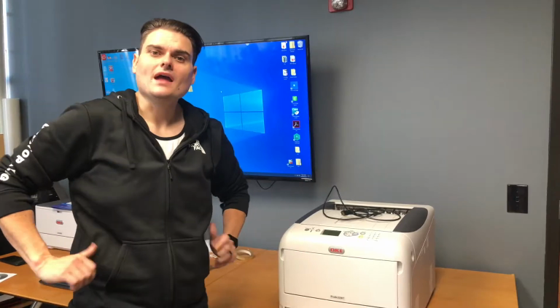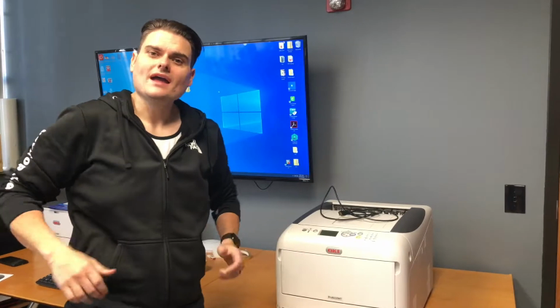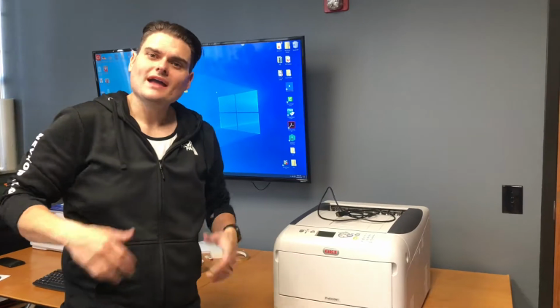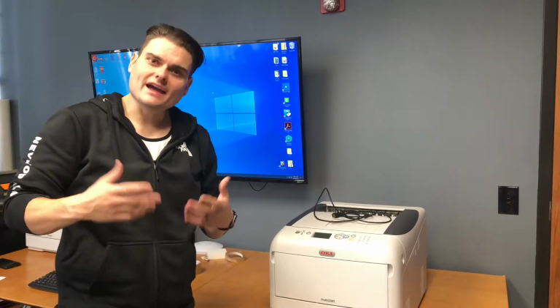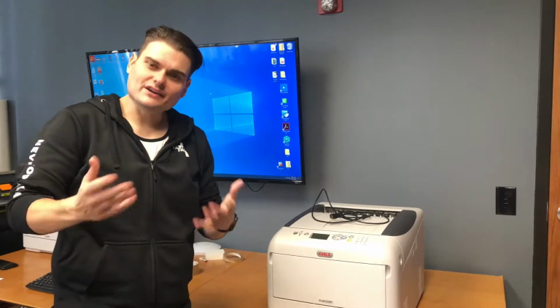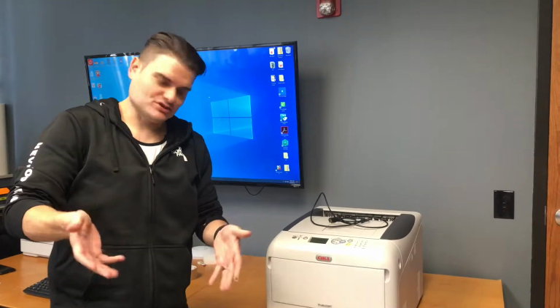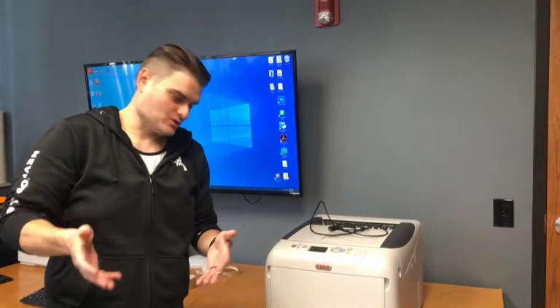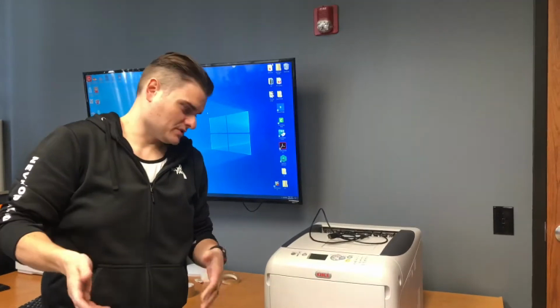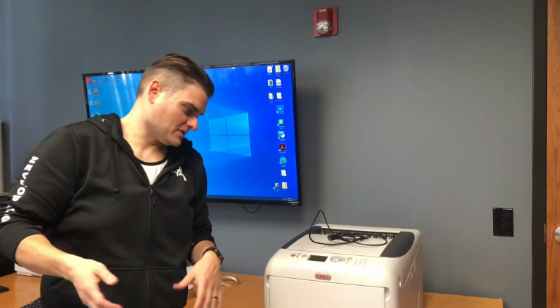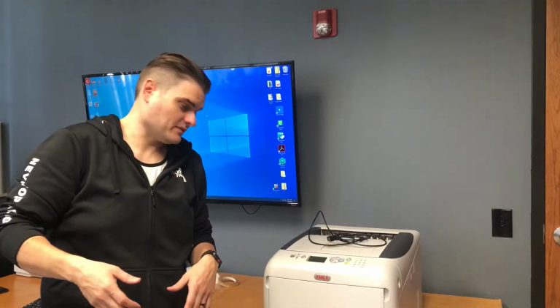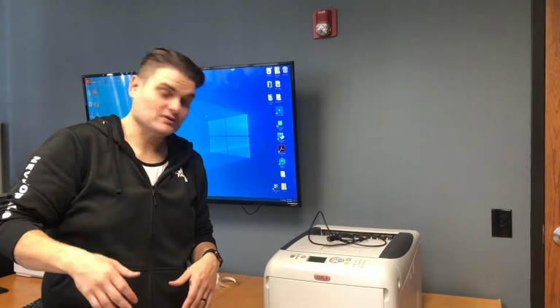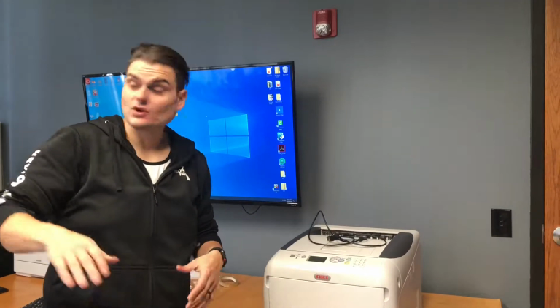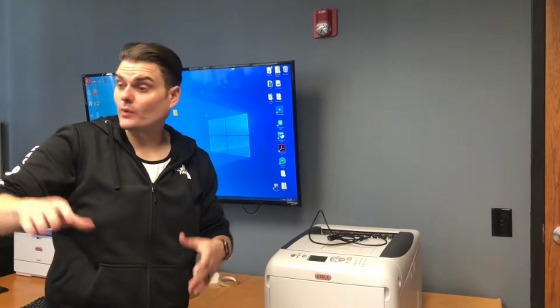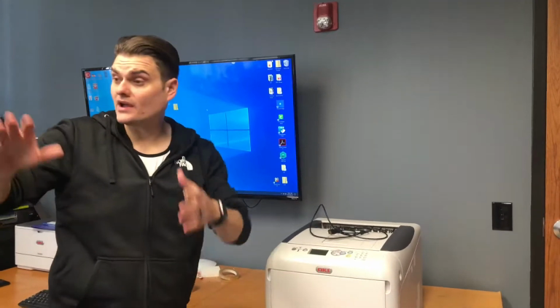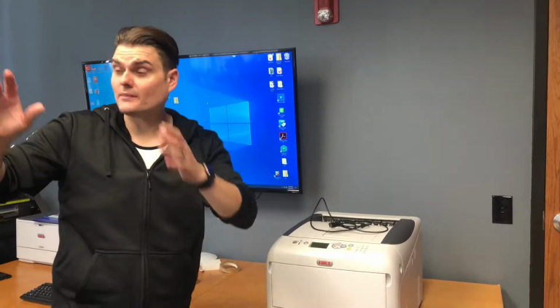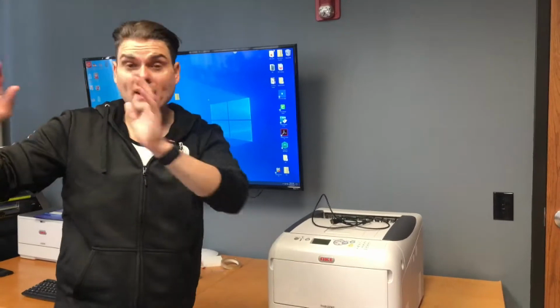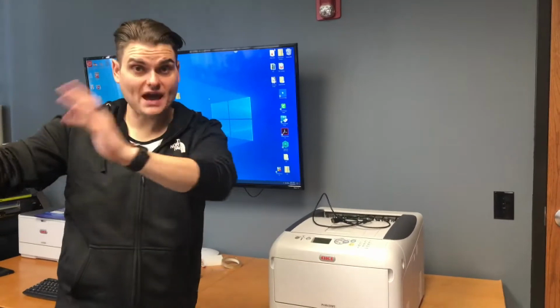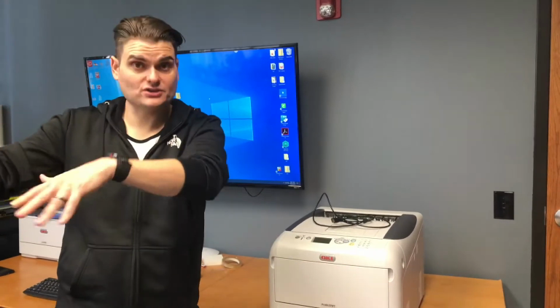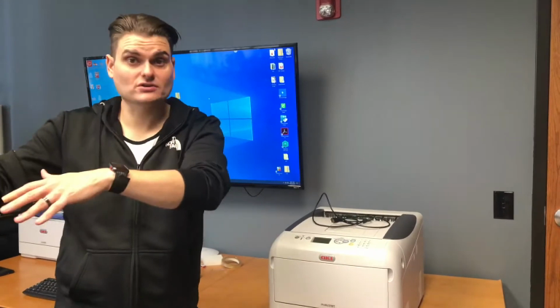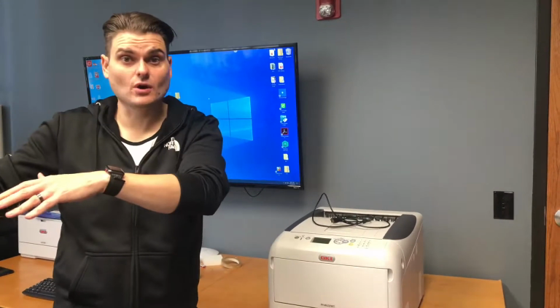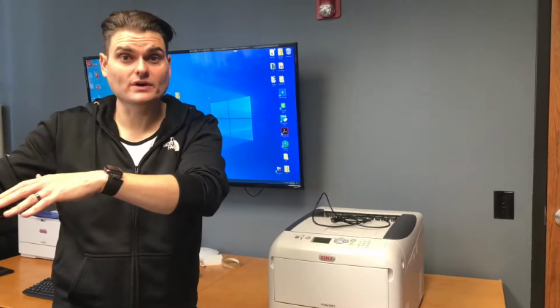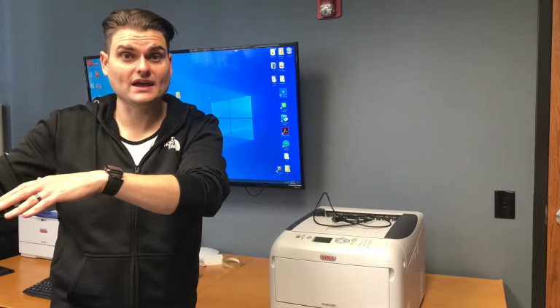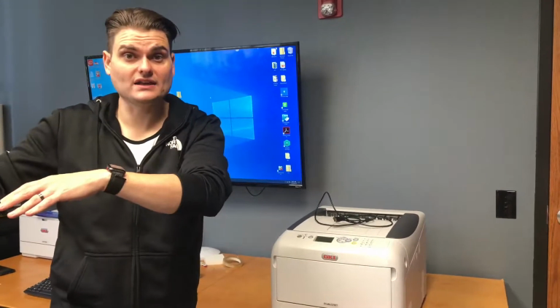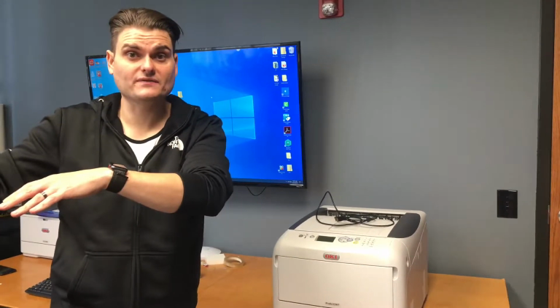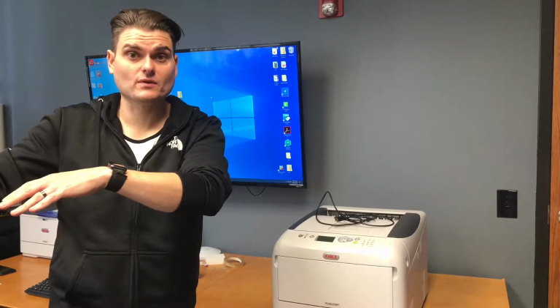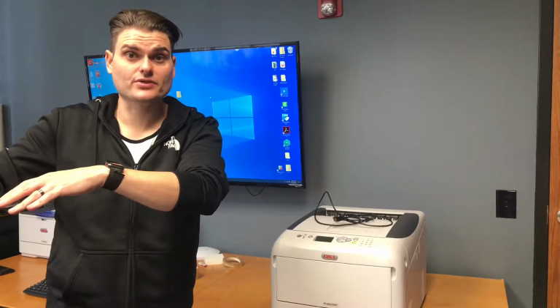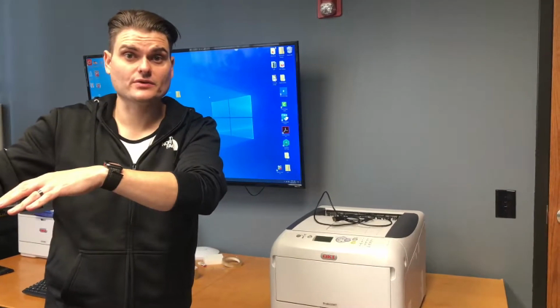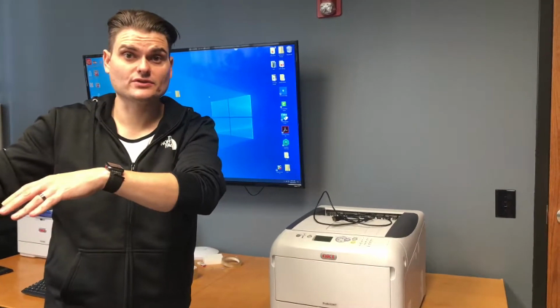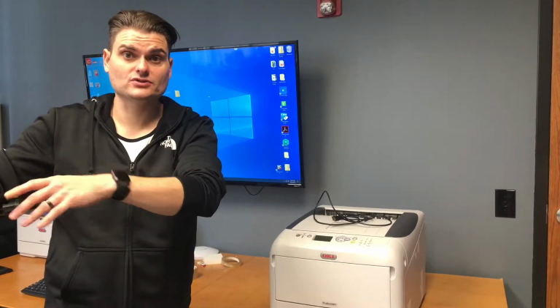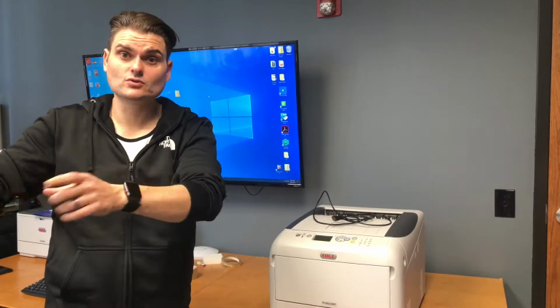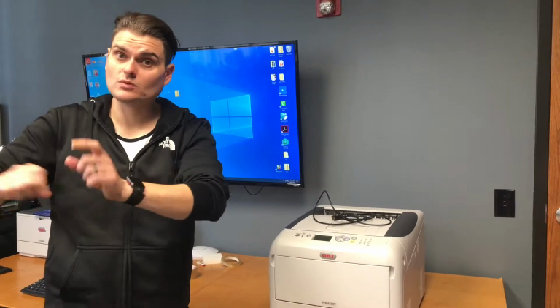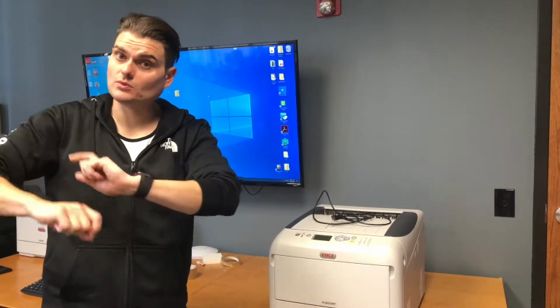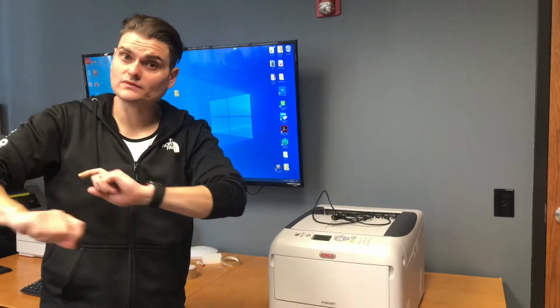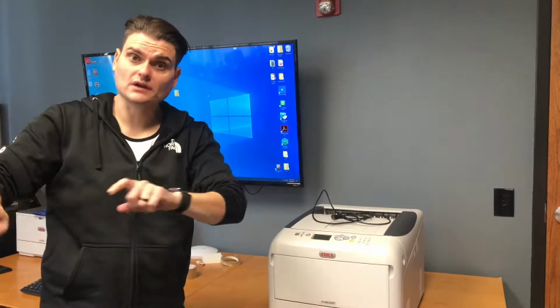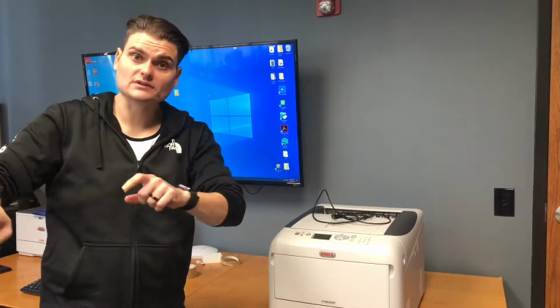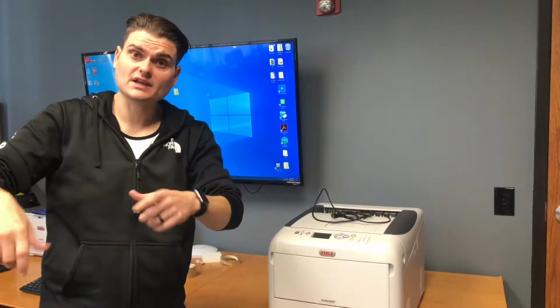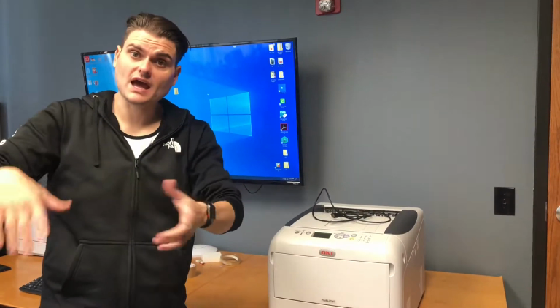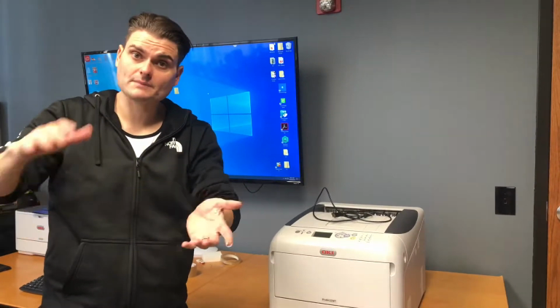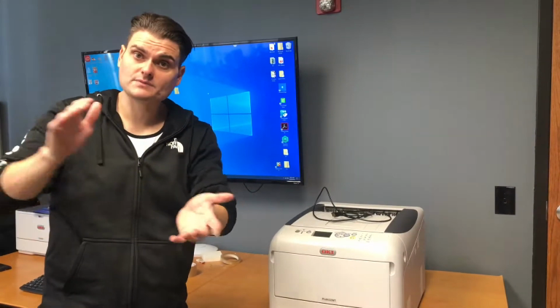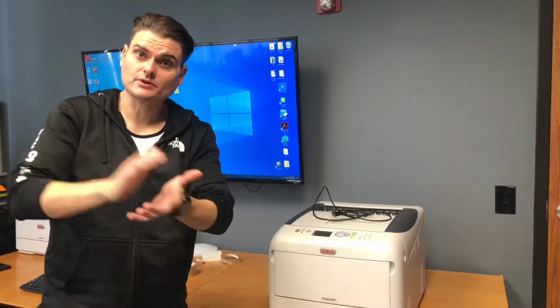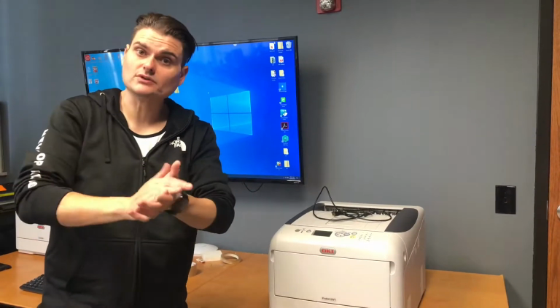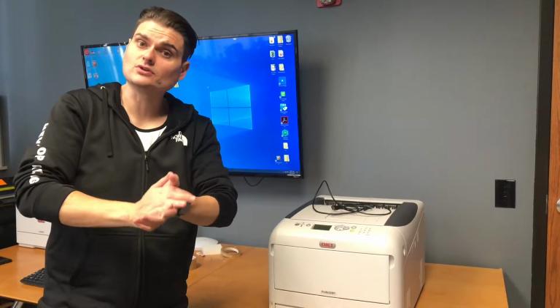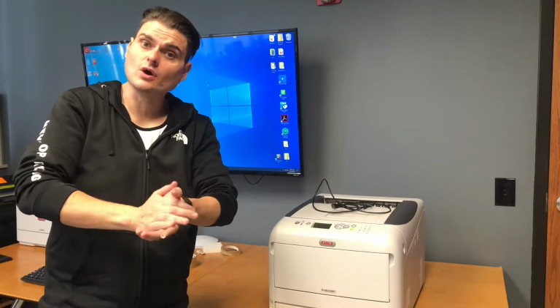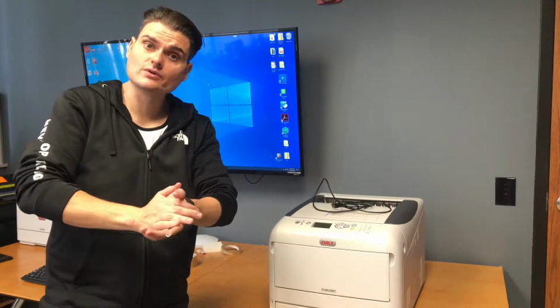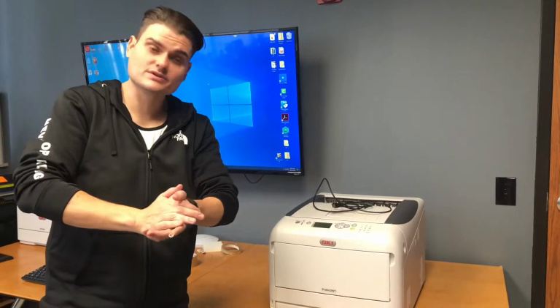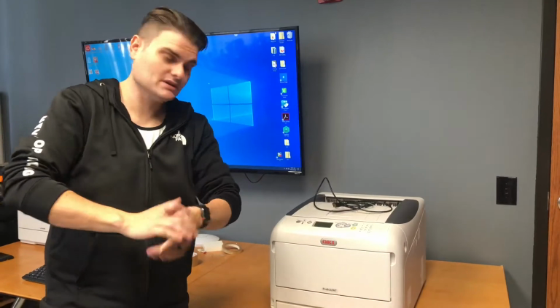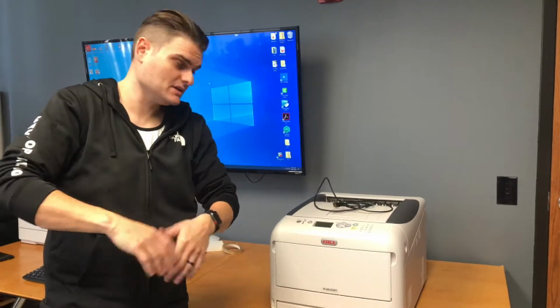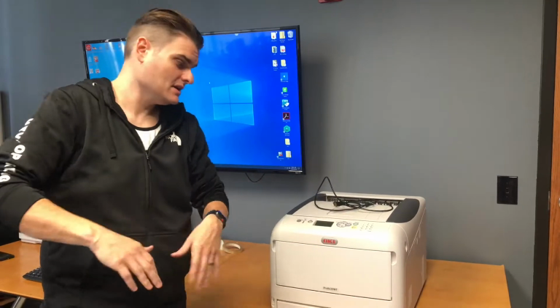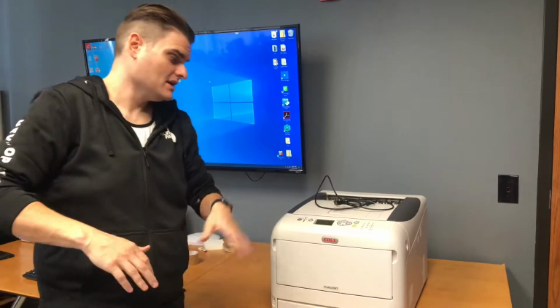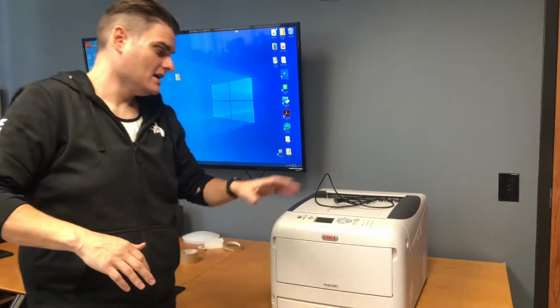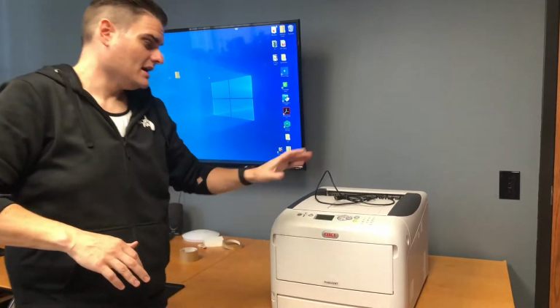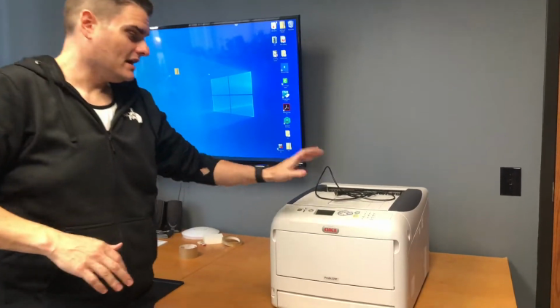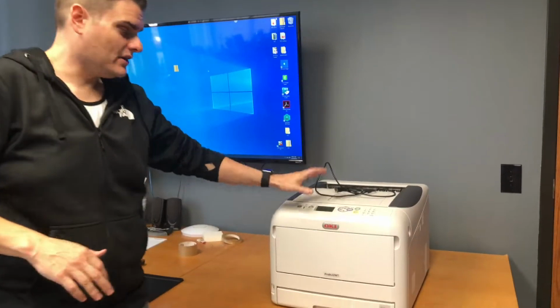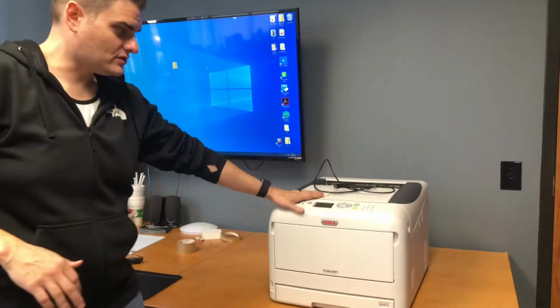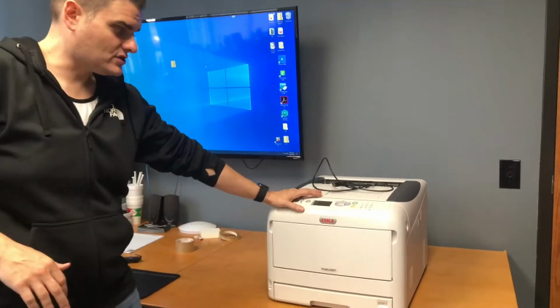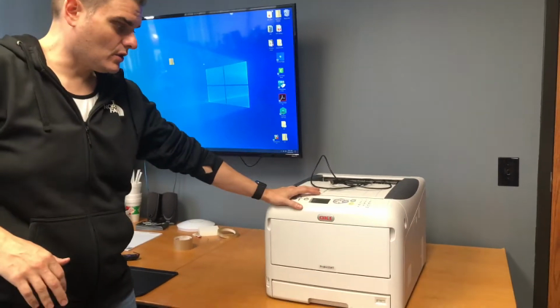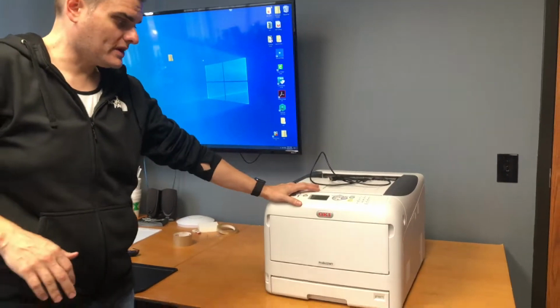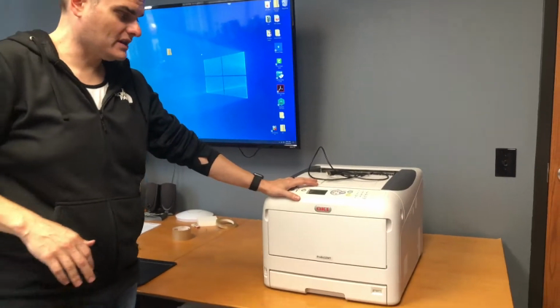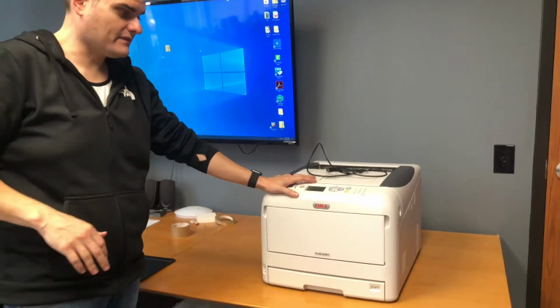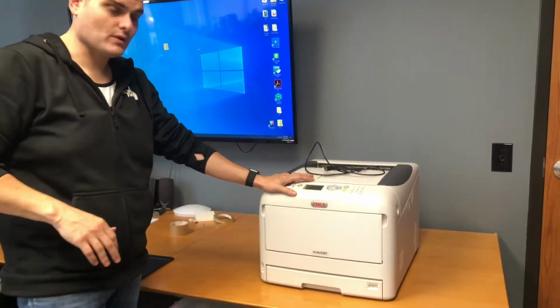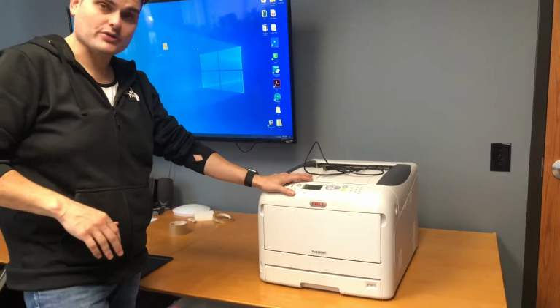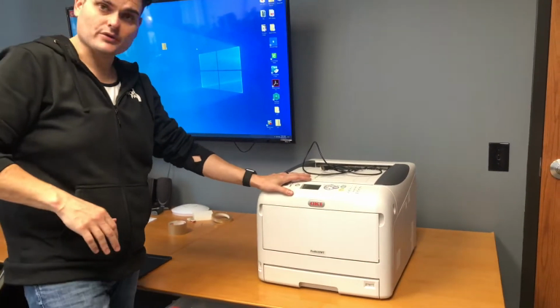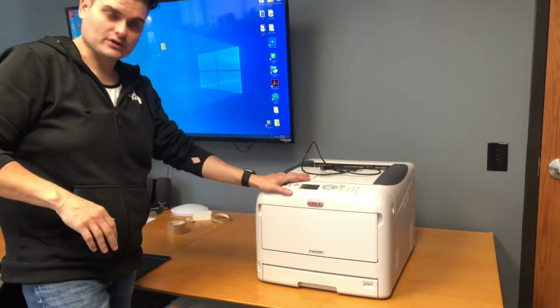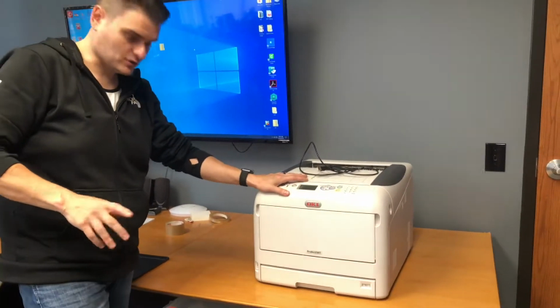Hey, it's Joseph. So we unpacked your Oki 8432, removed all the tabs, put the toners in. Here's the Oki 8432.